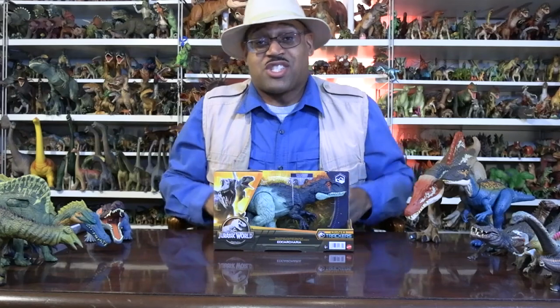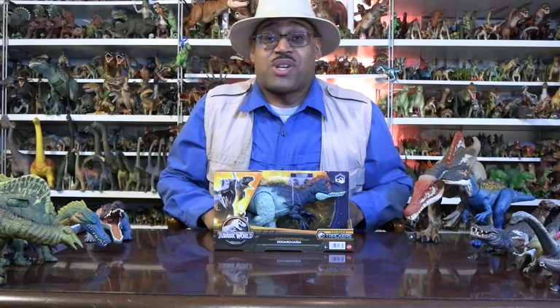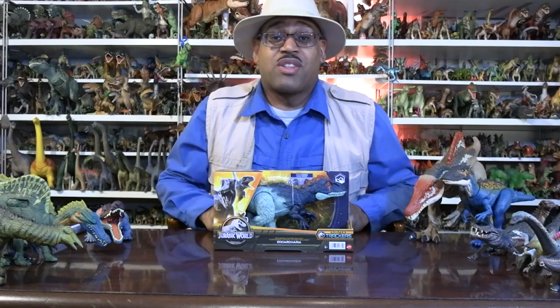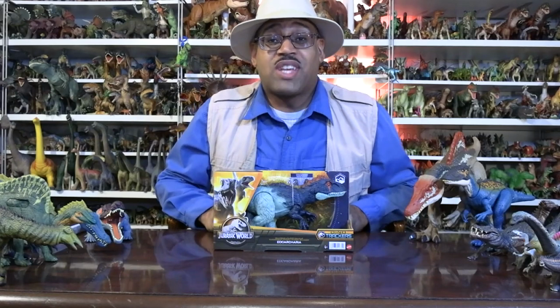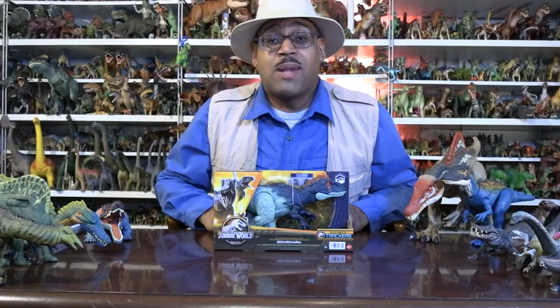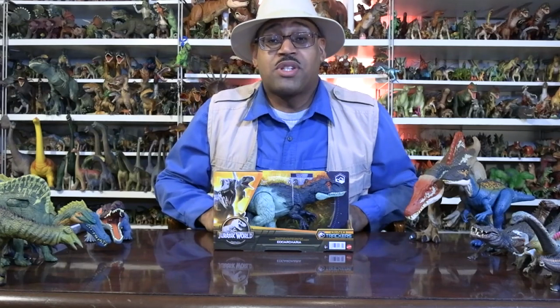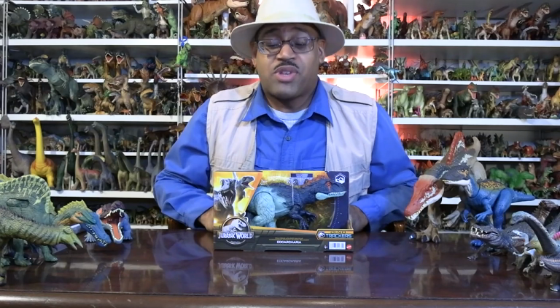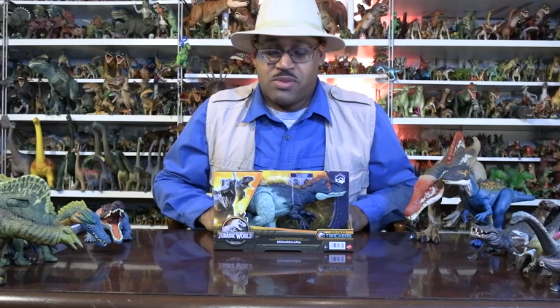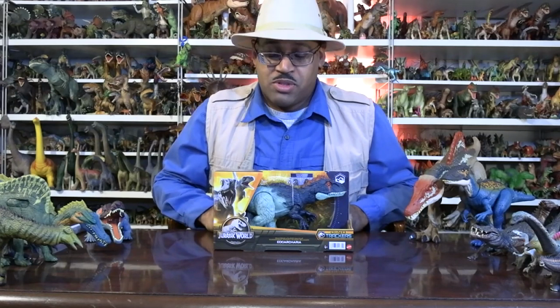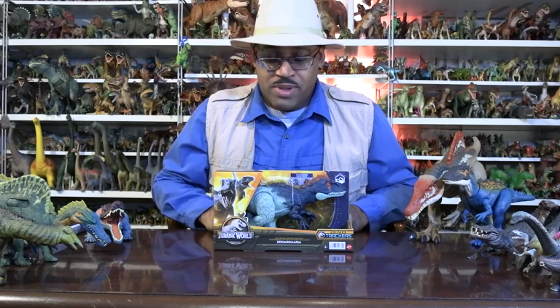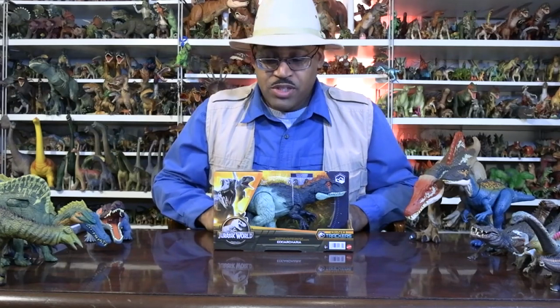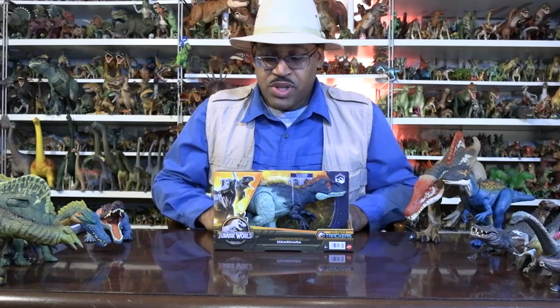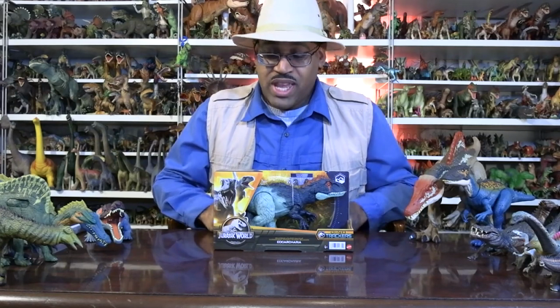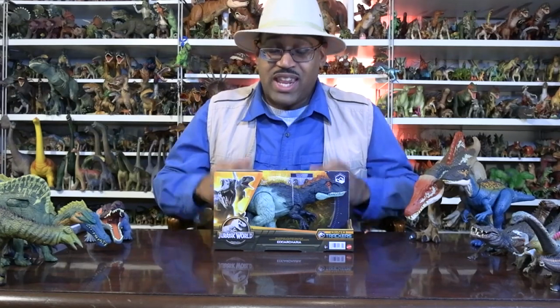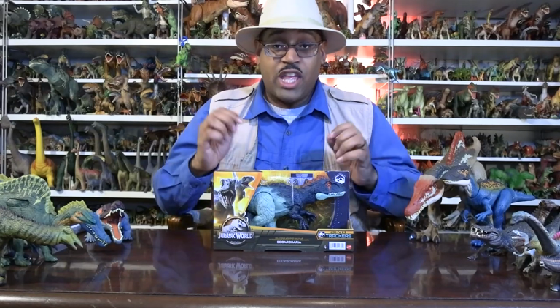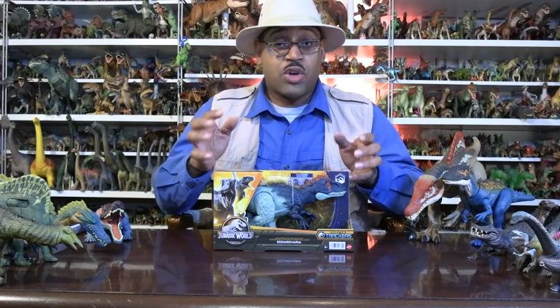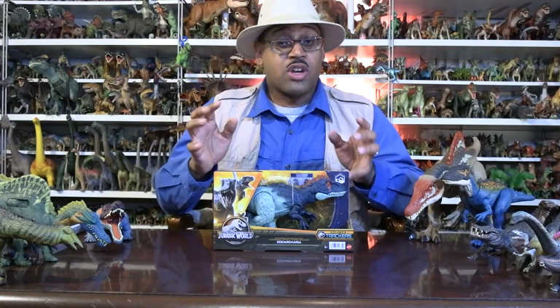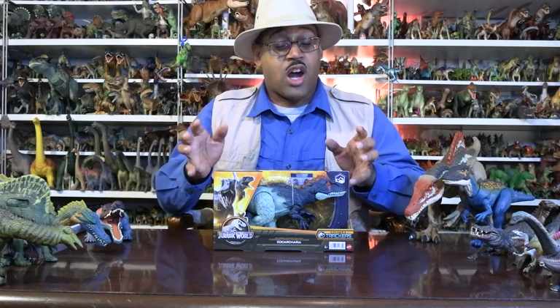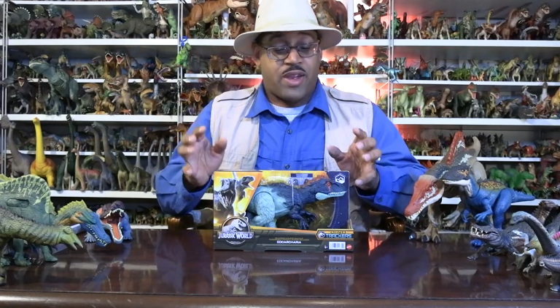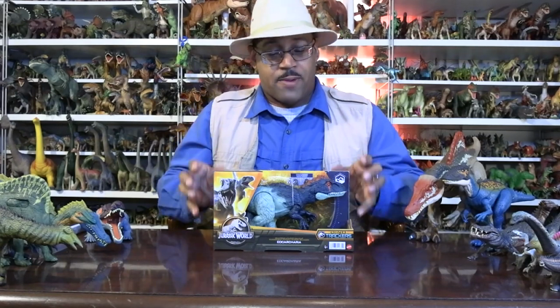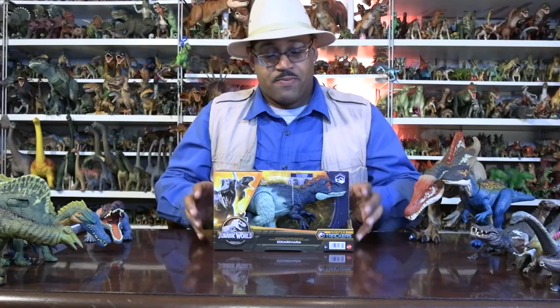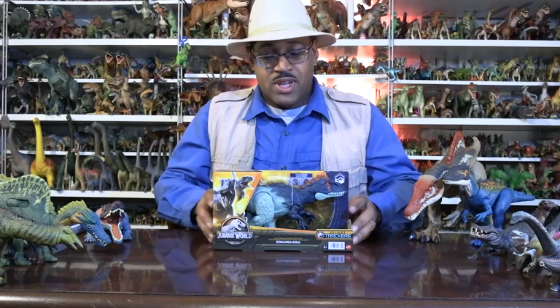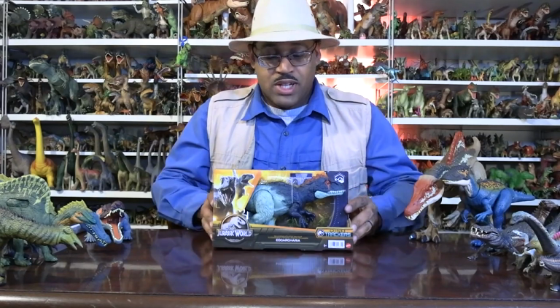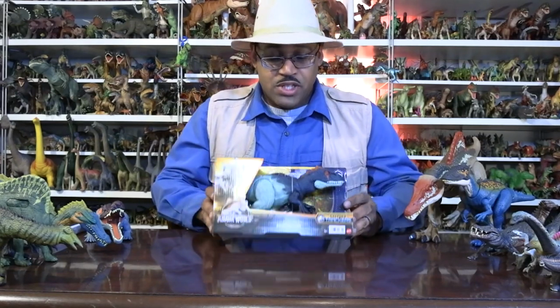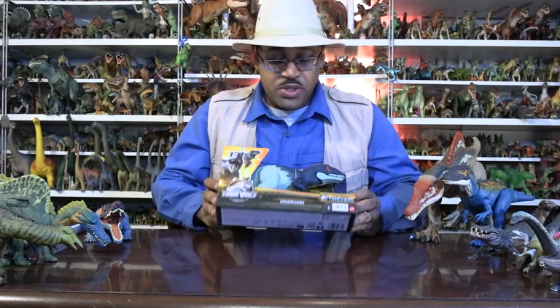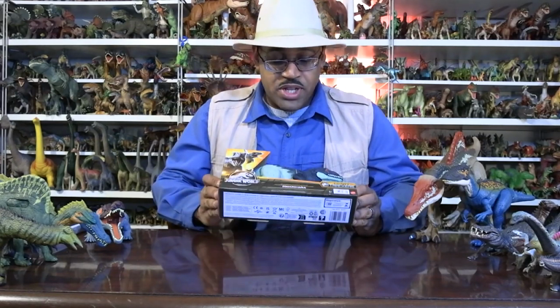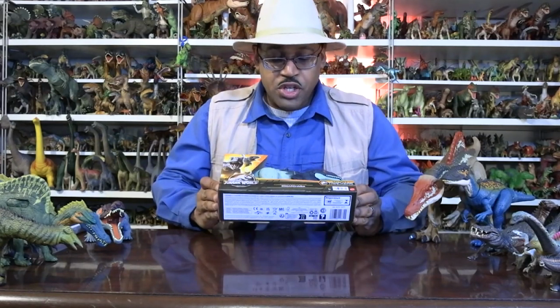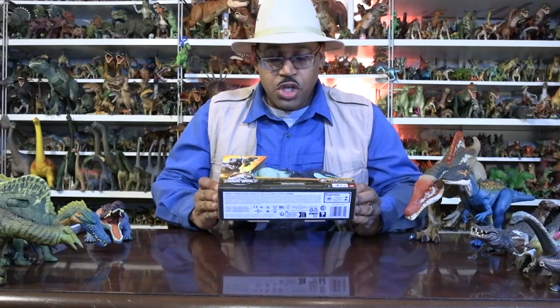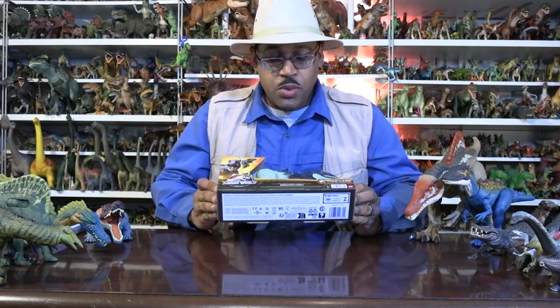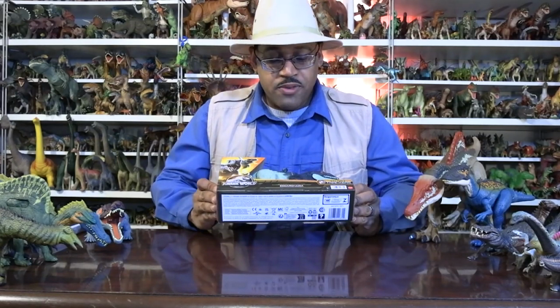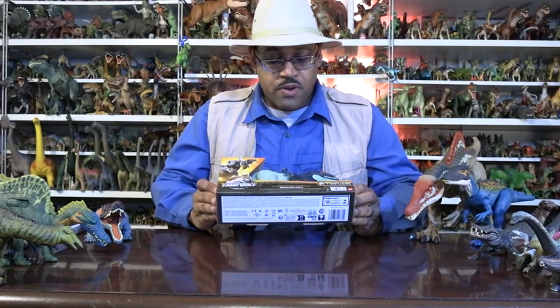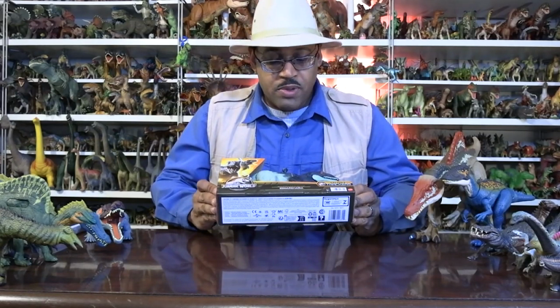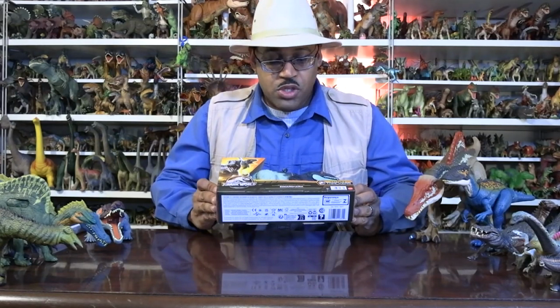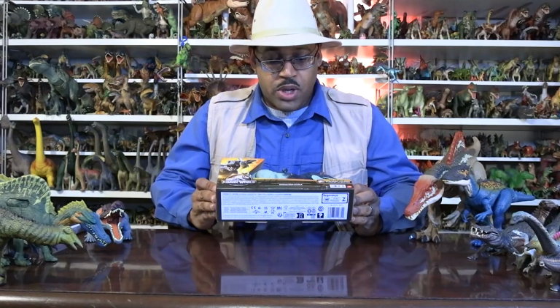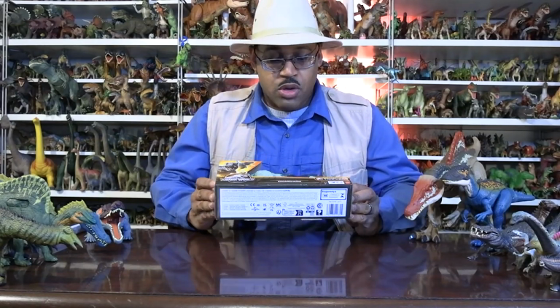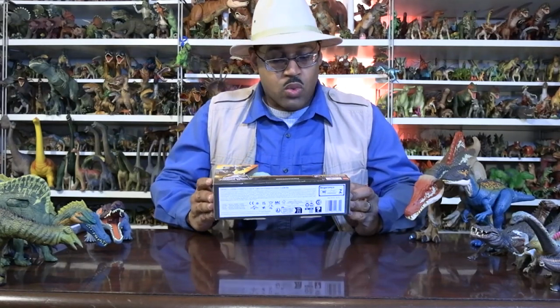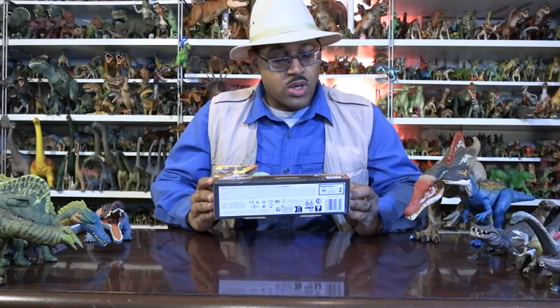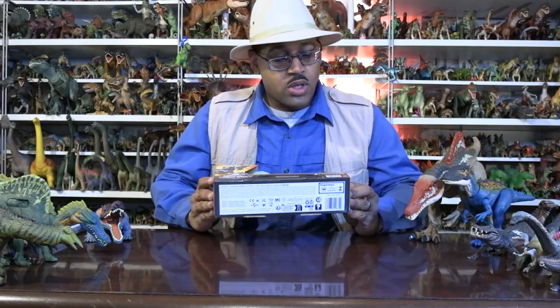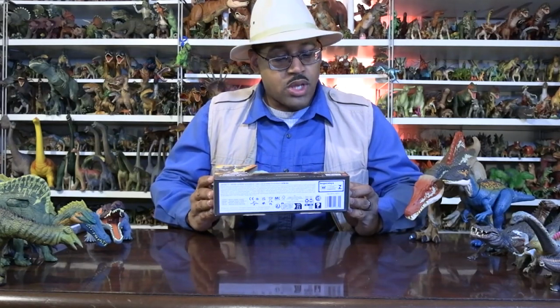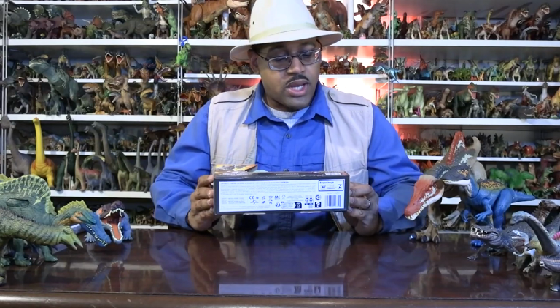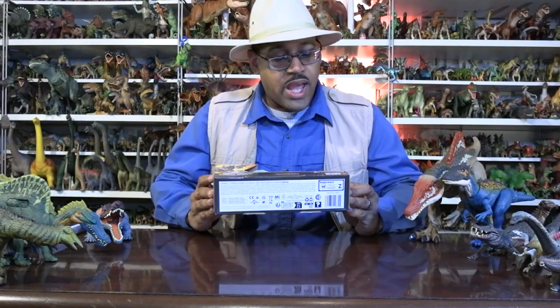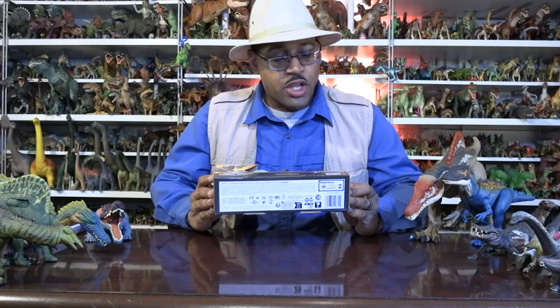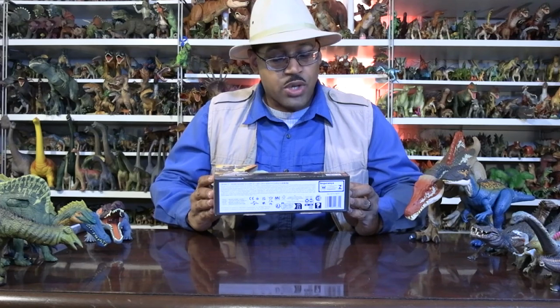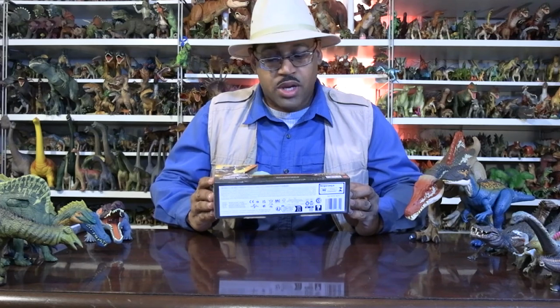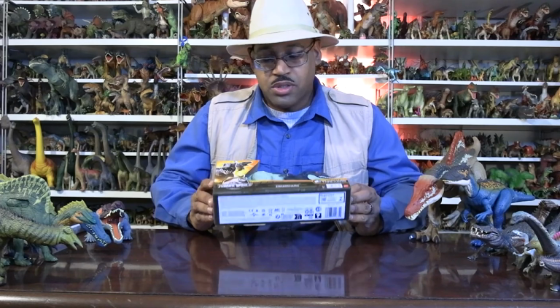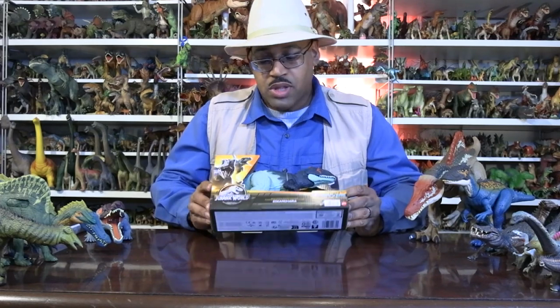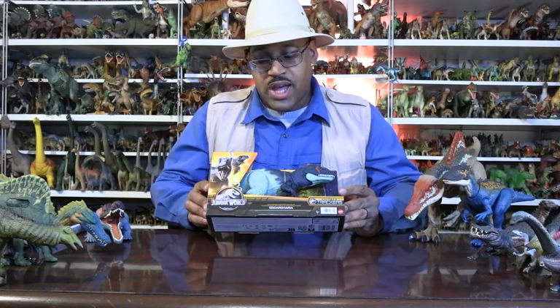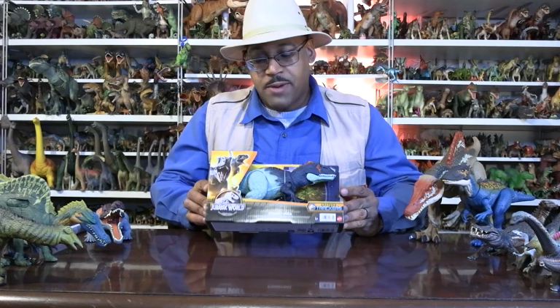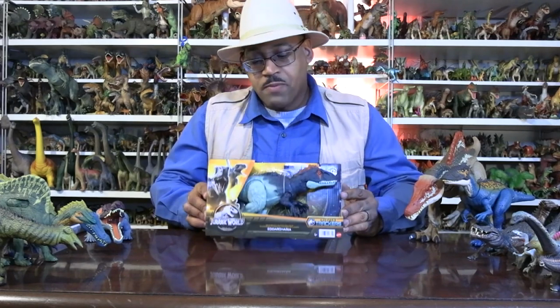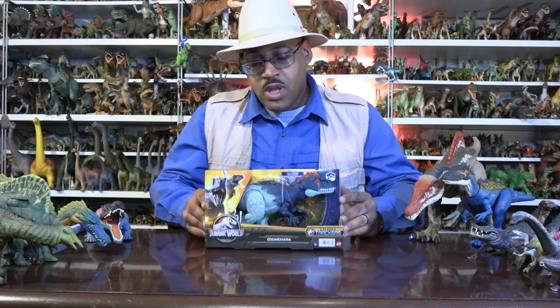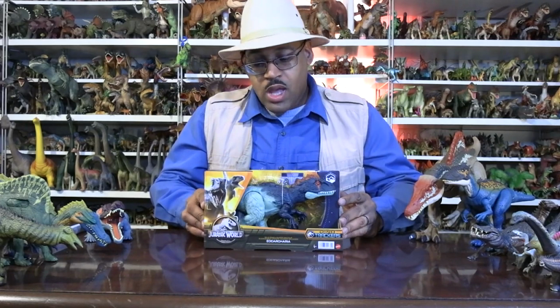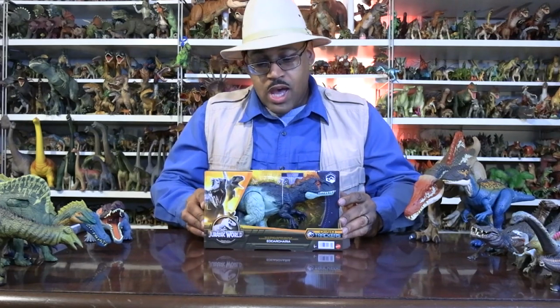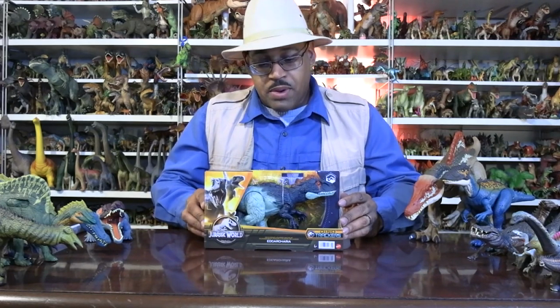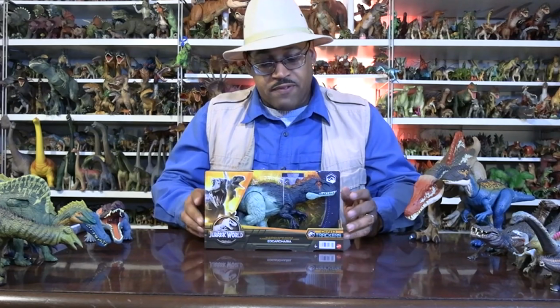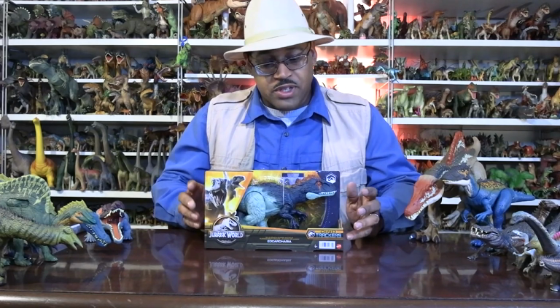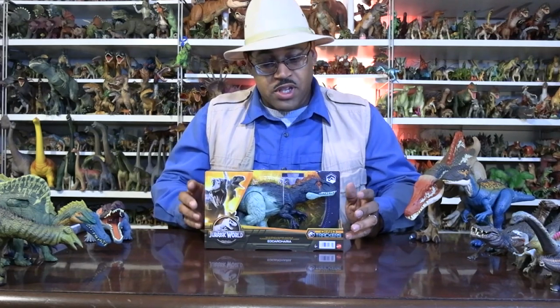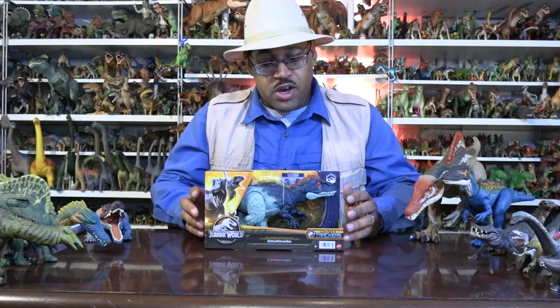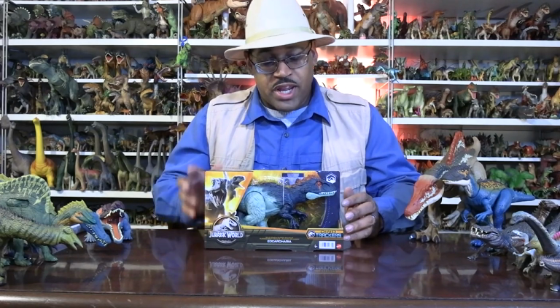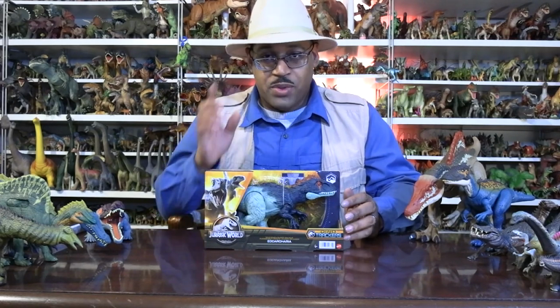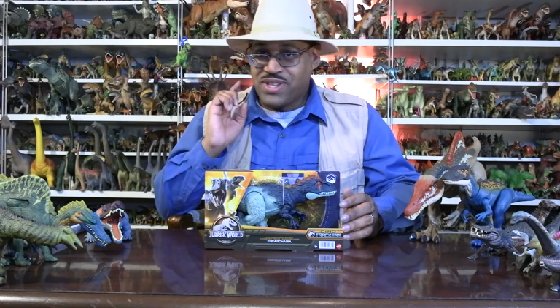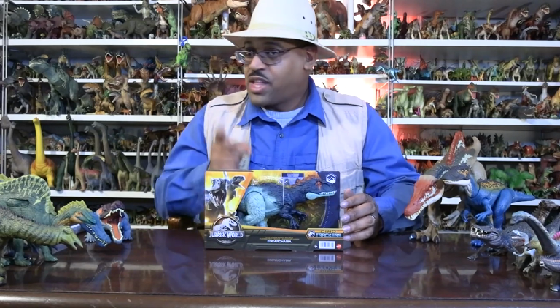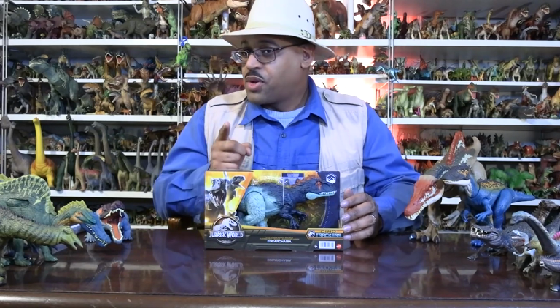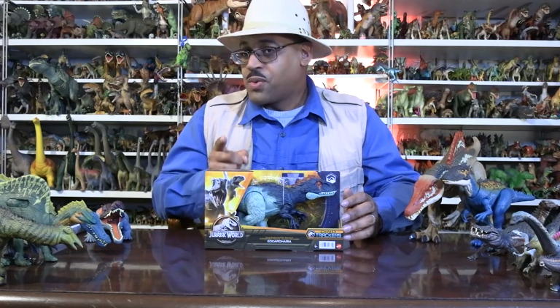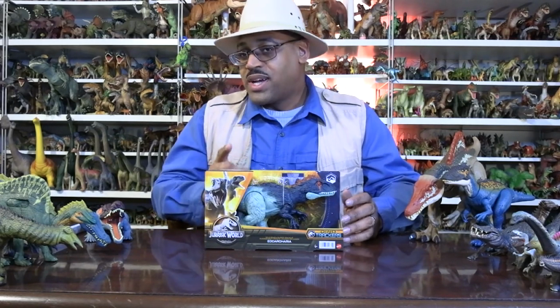It's Jurassic James and it's Dressing and Explains looking at Eococaria. It's another new one from the Jurassic World Dino Trackers line. When I first saw it, I knew exactly what it was.